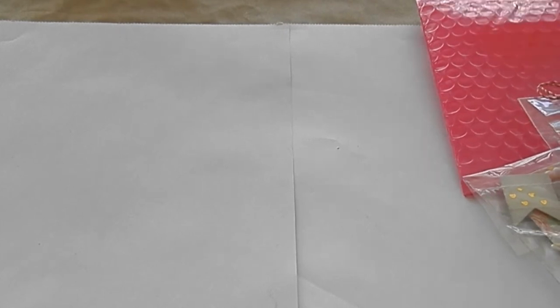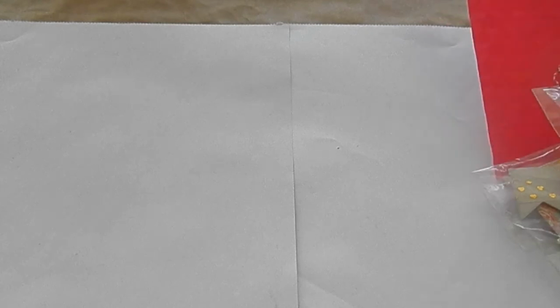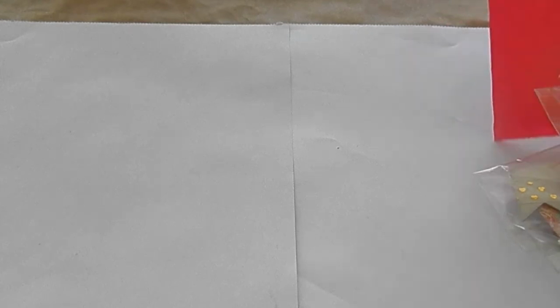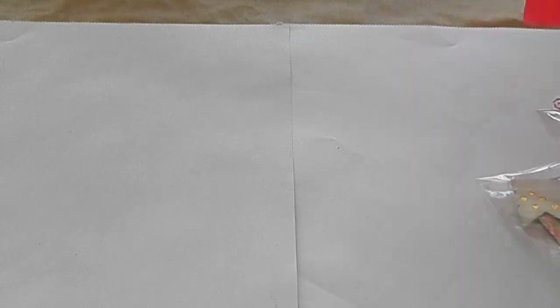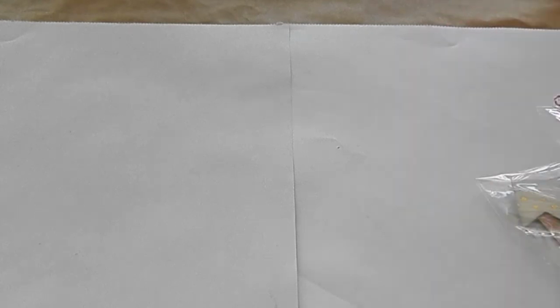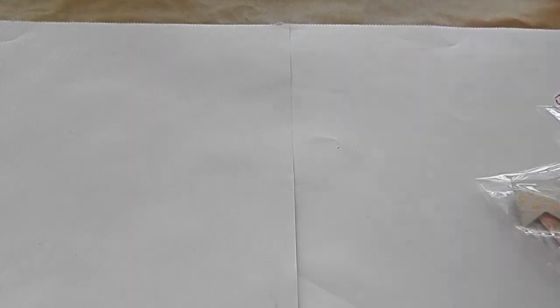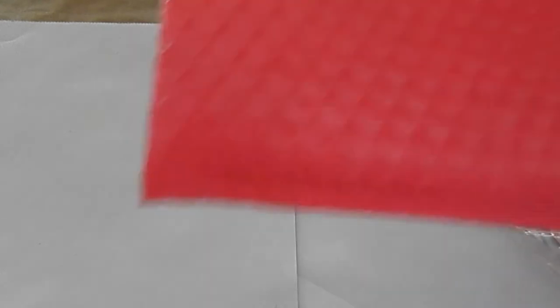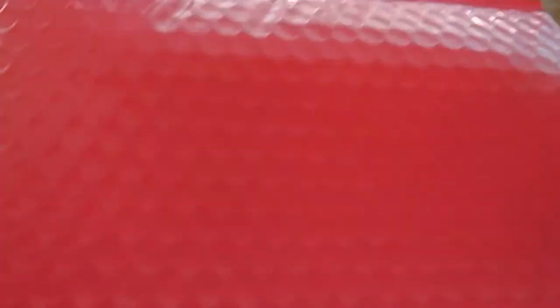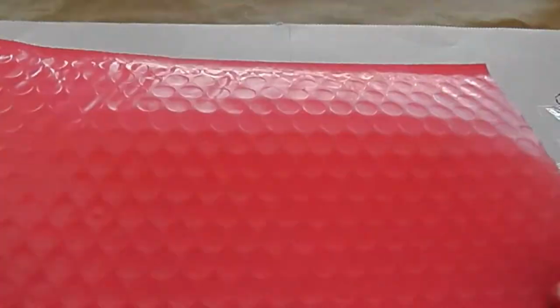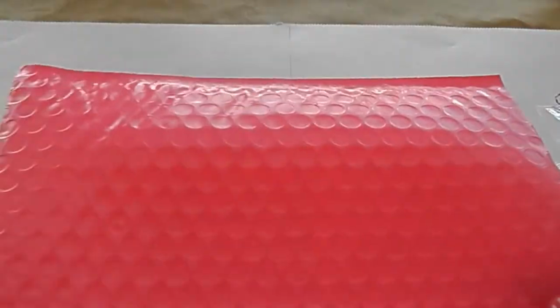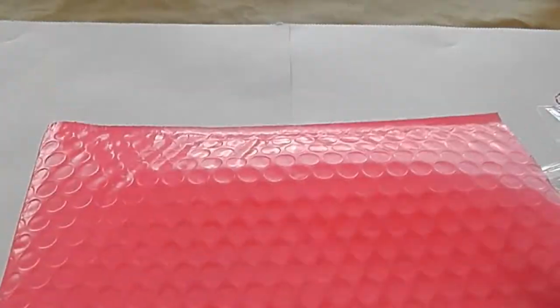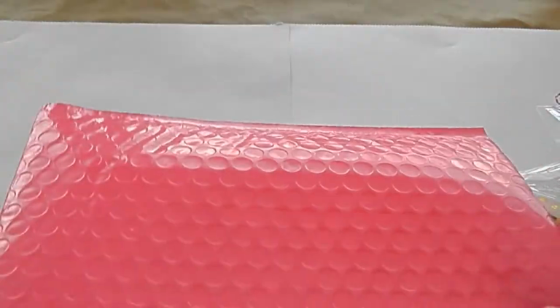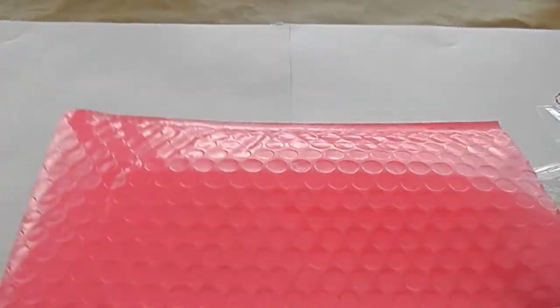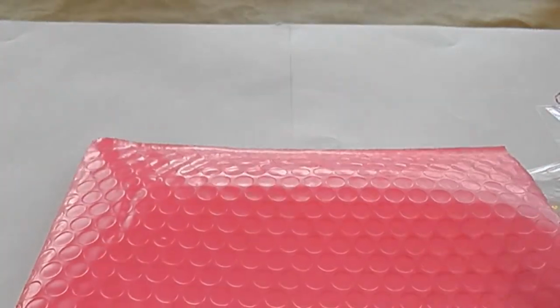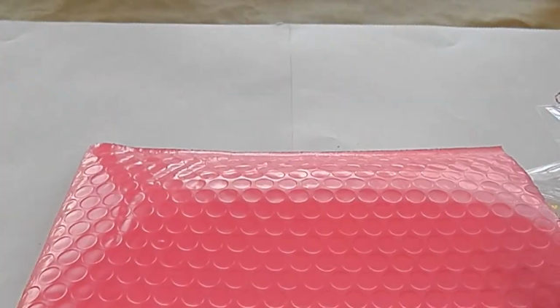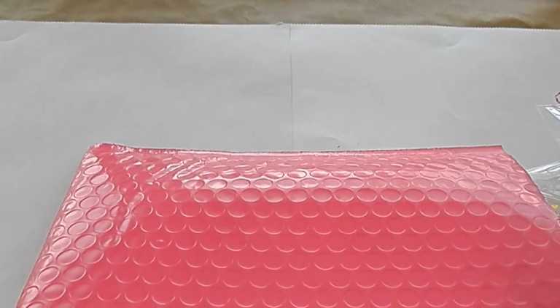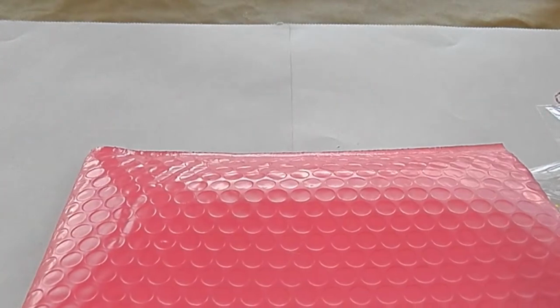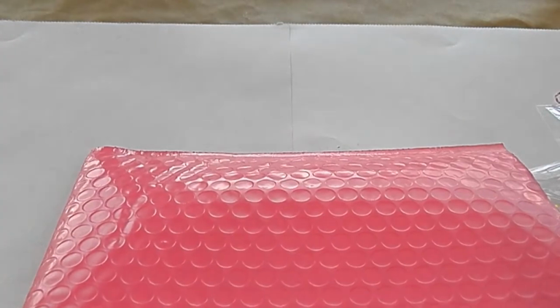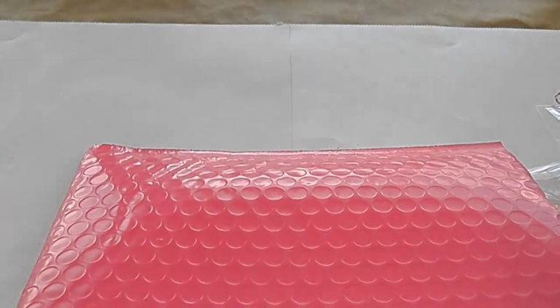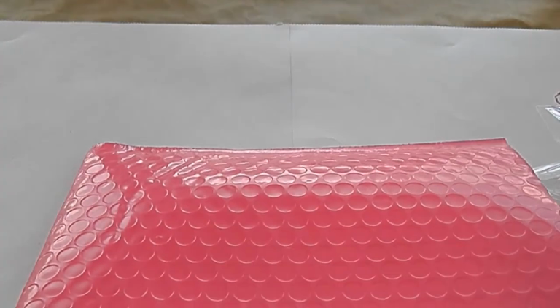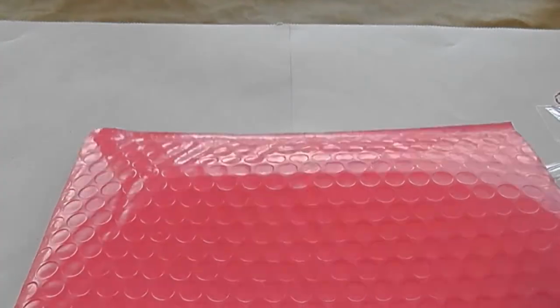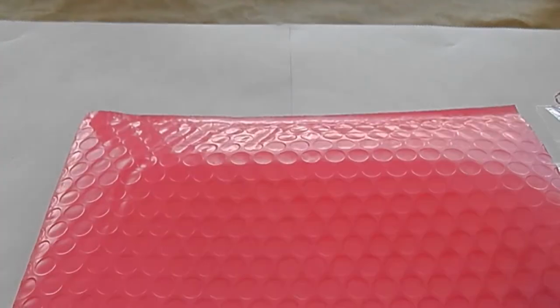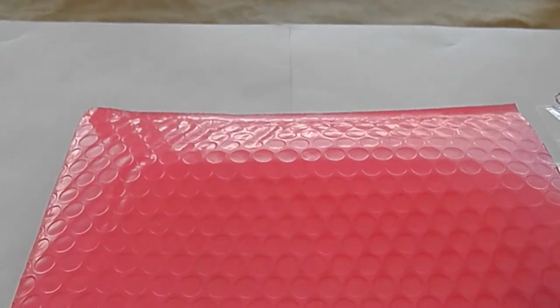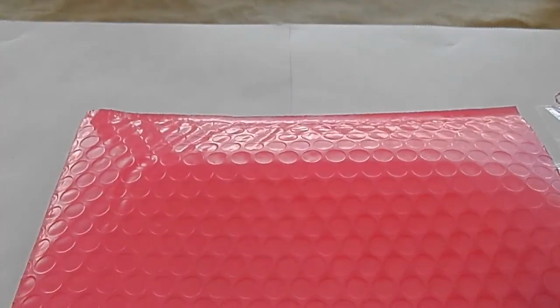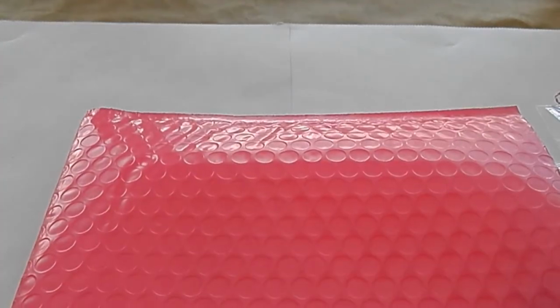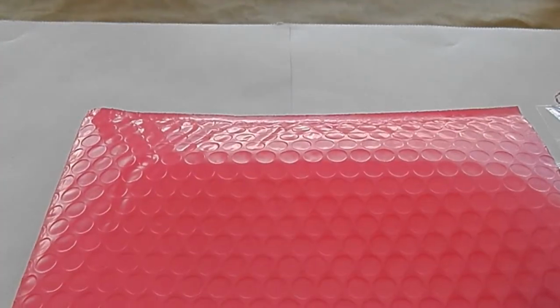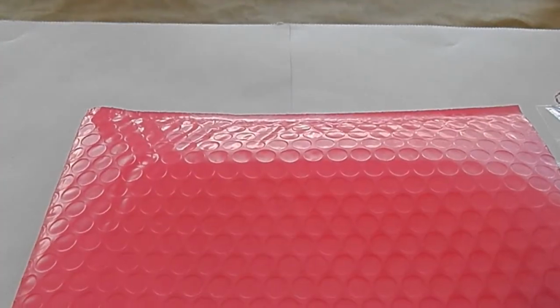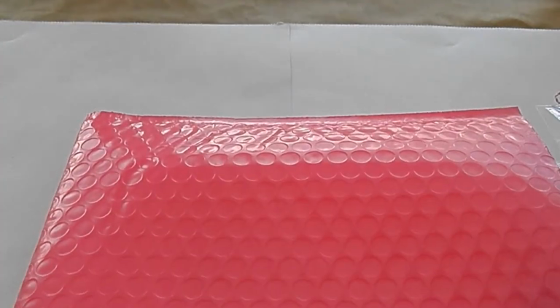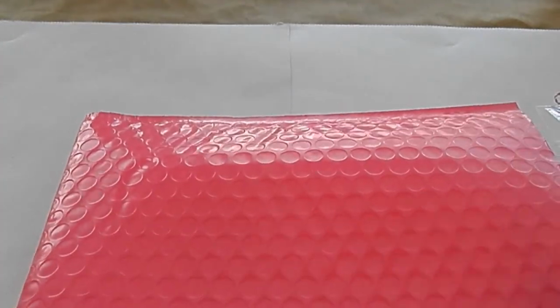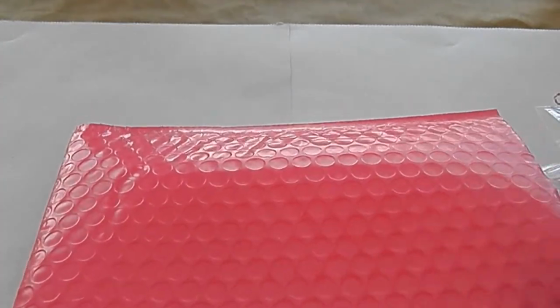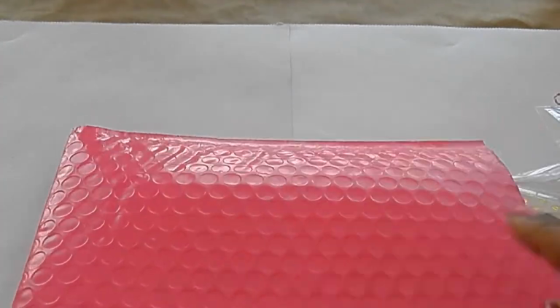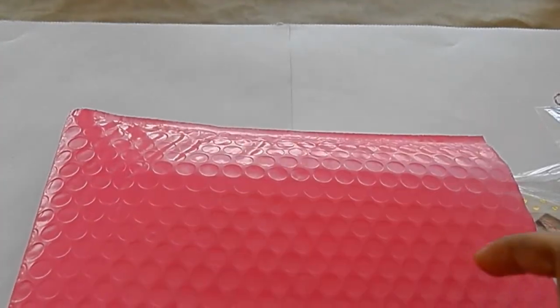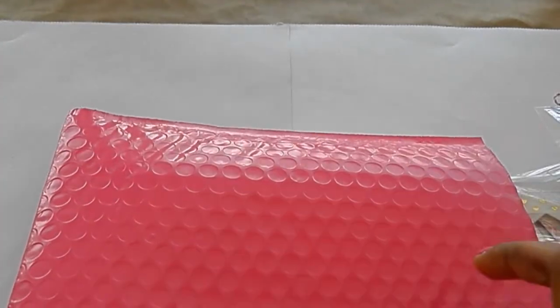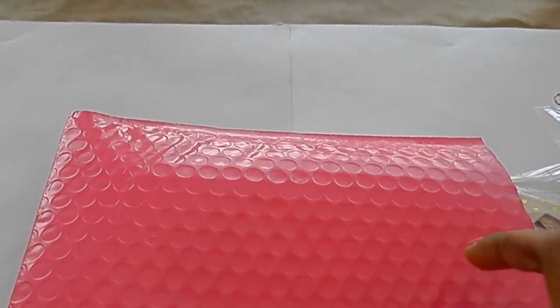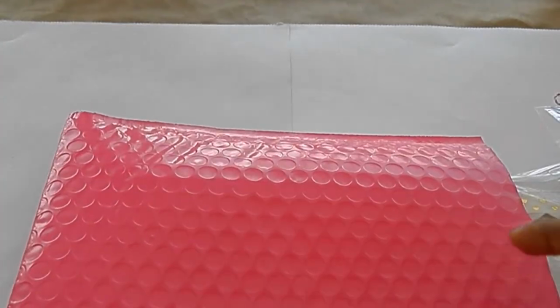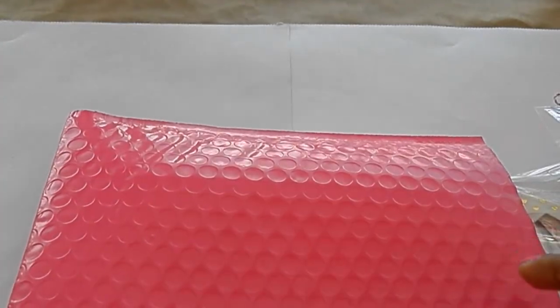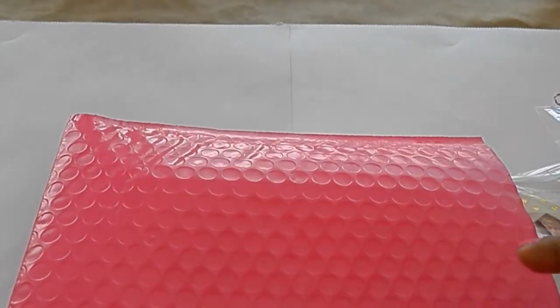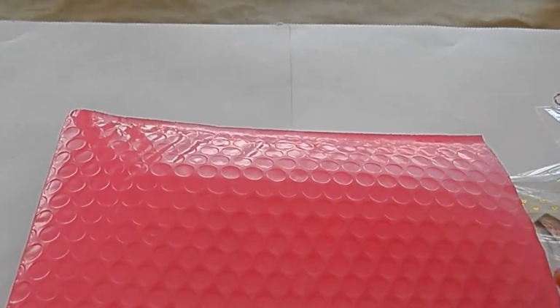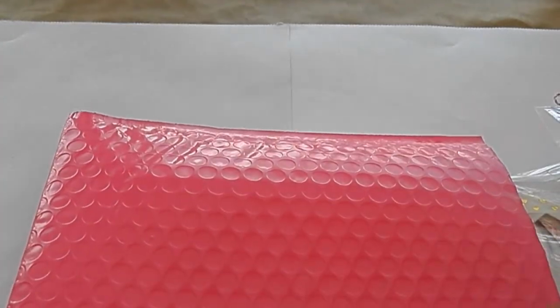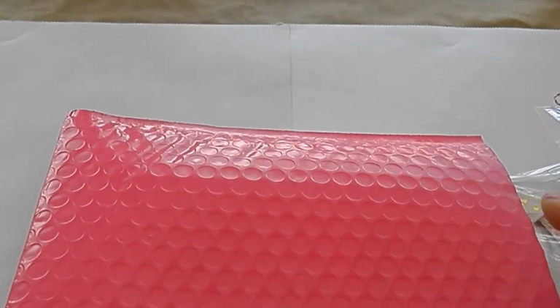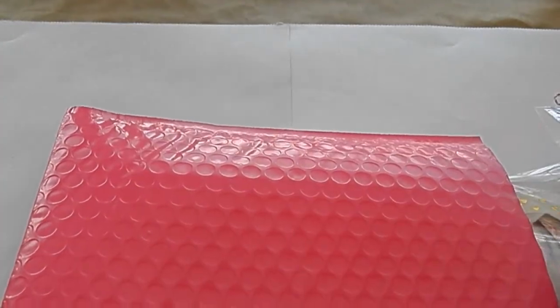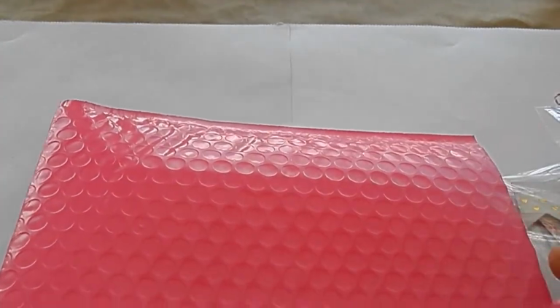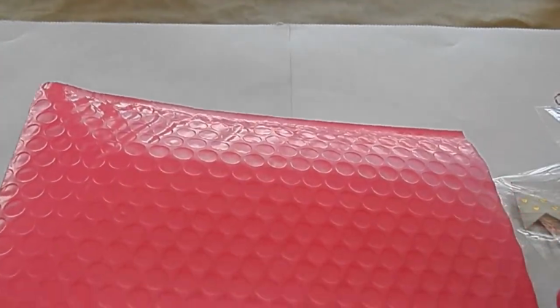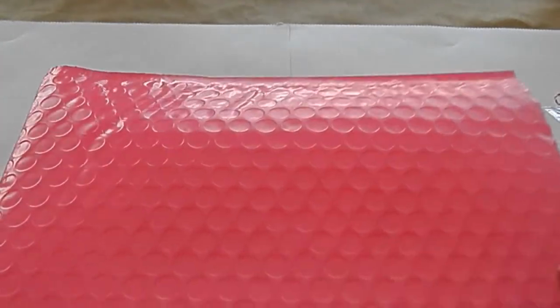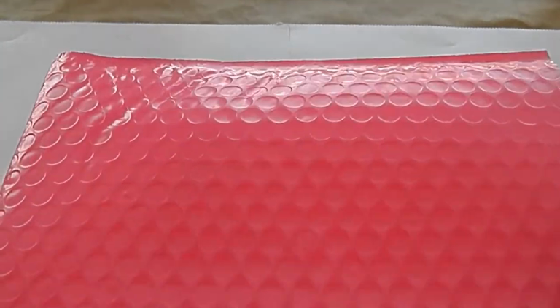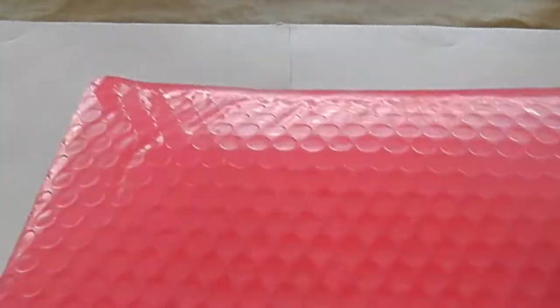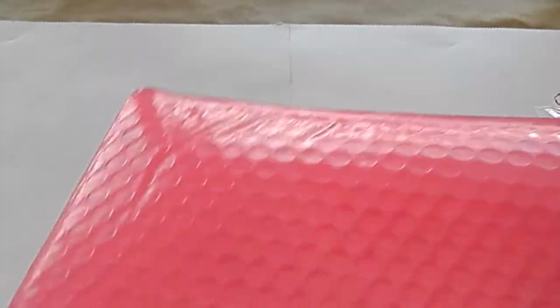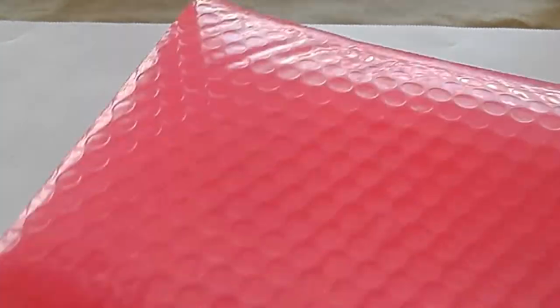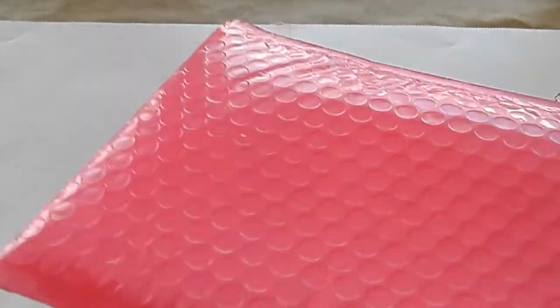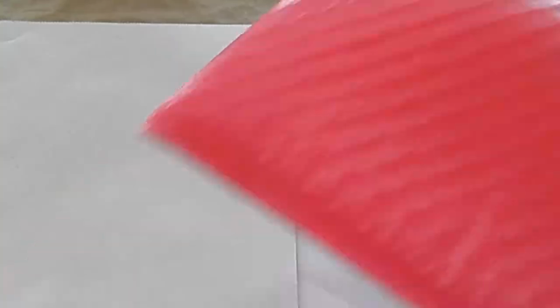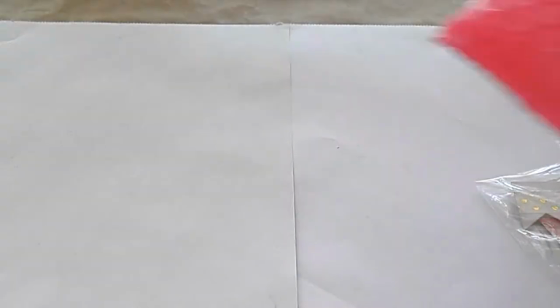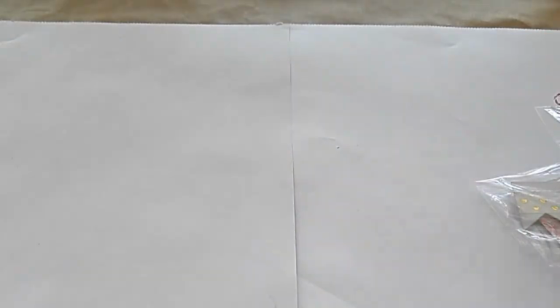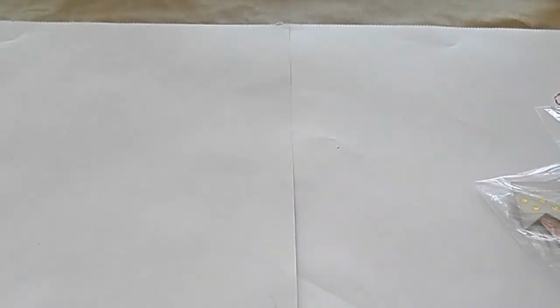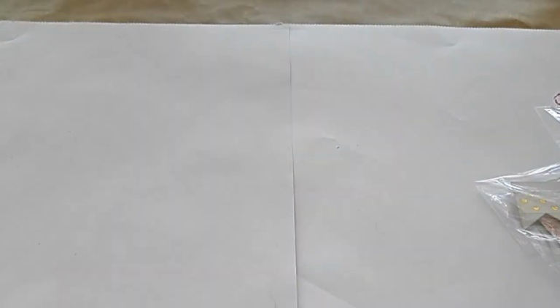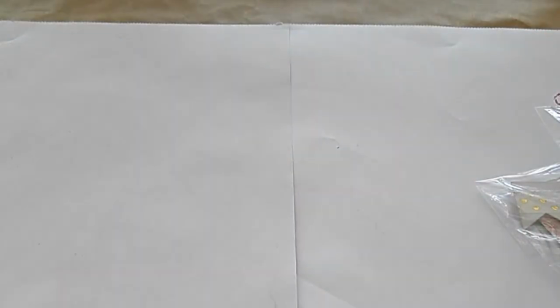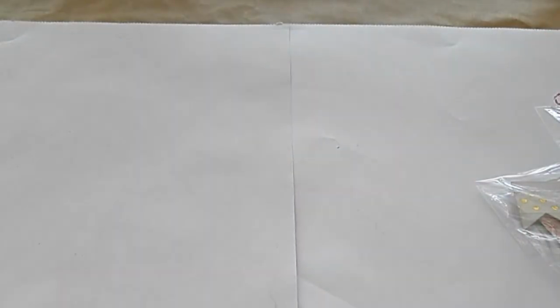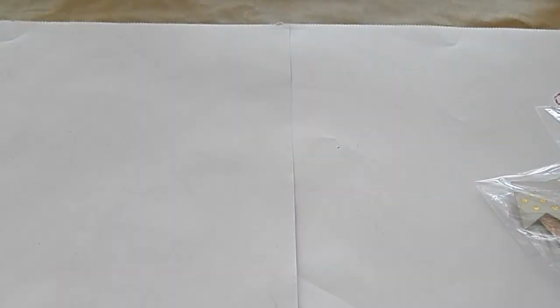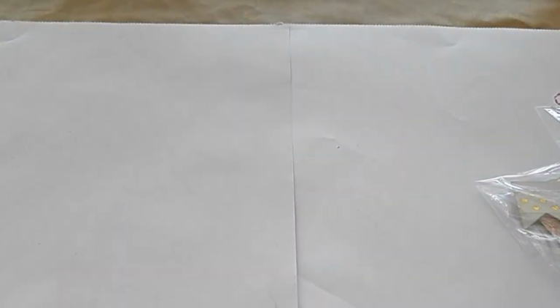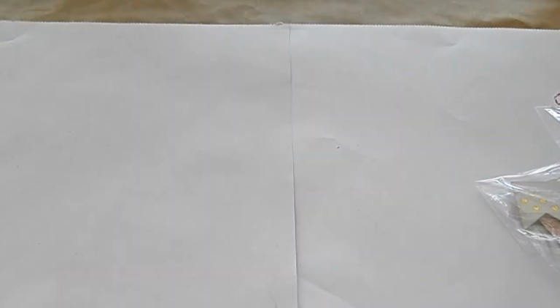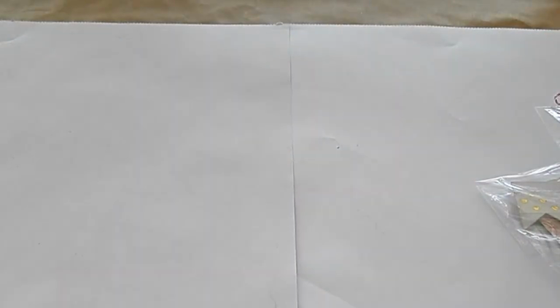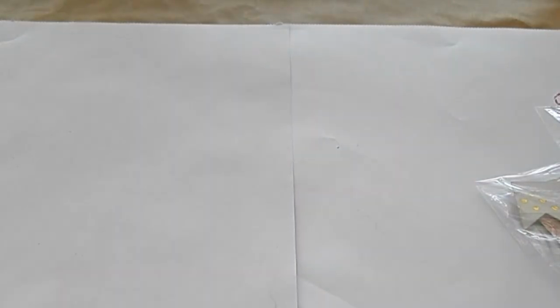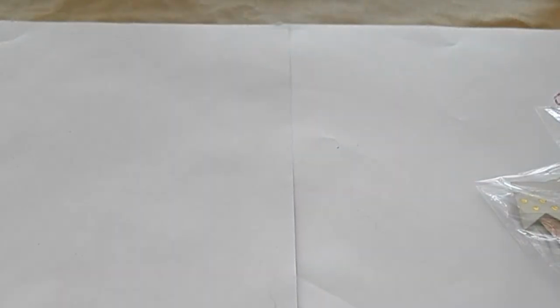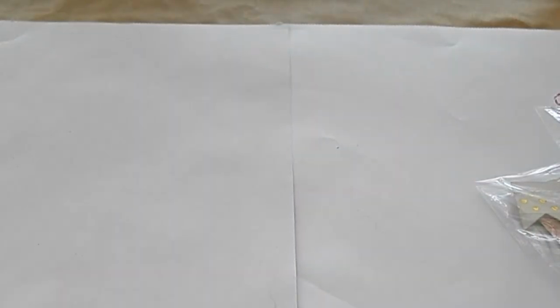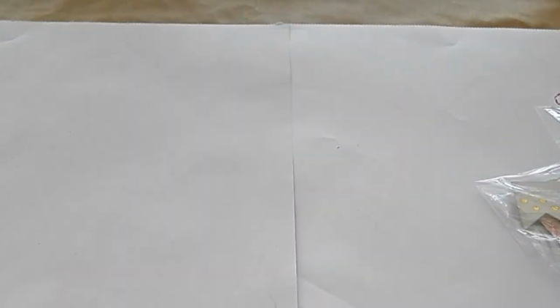You guys know these pink bubble mailers always mean happy mail, and my favorite color is pink, so that's really cute that Jamie does that.